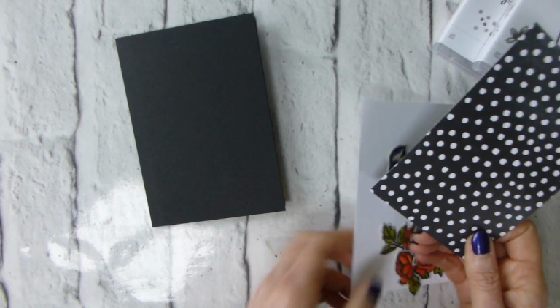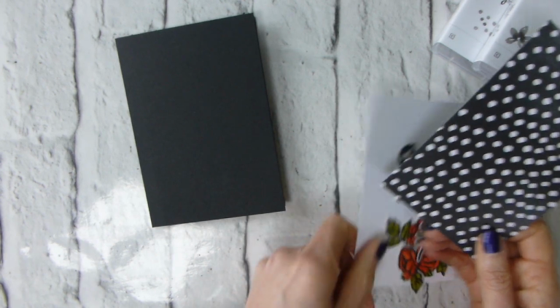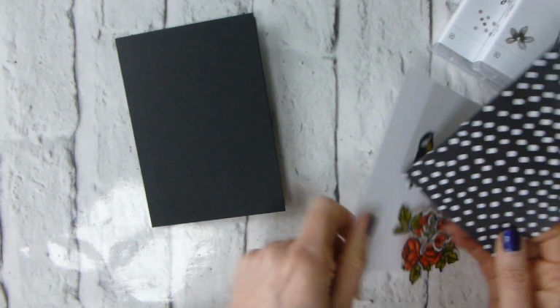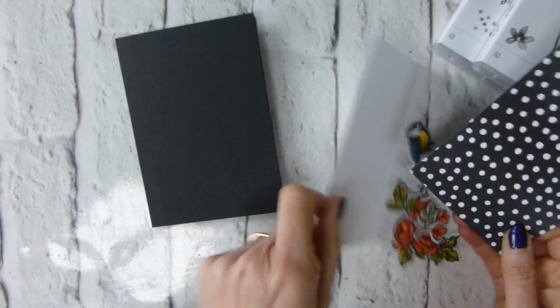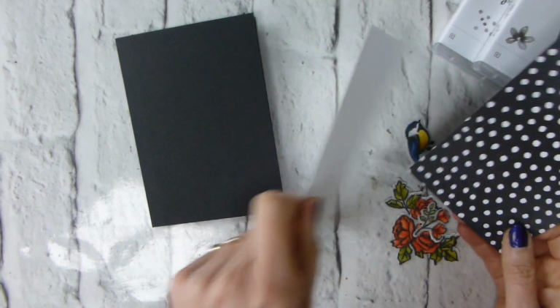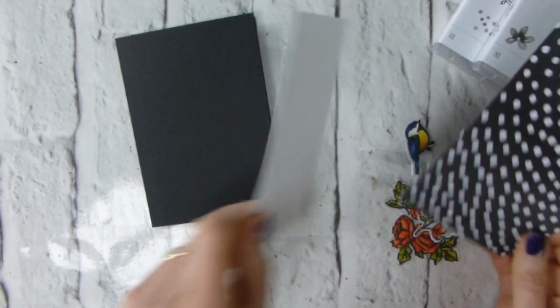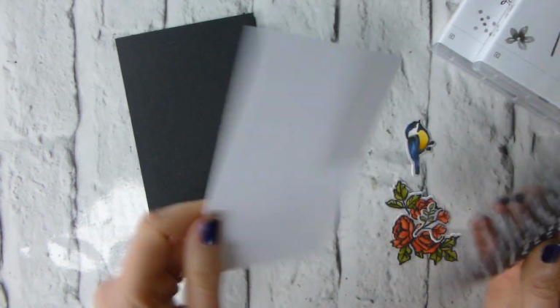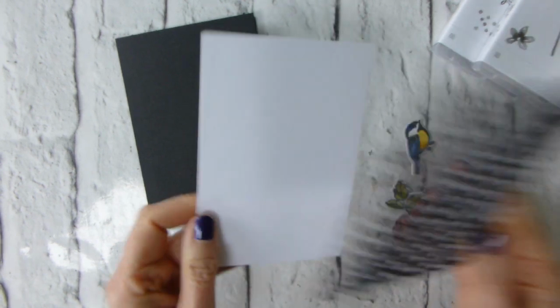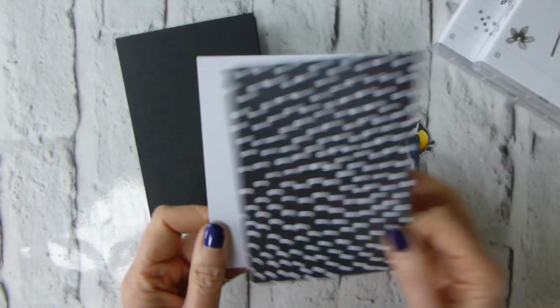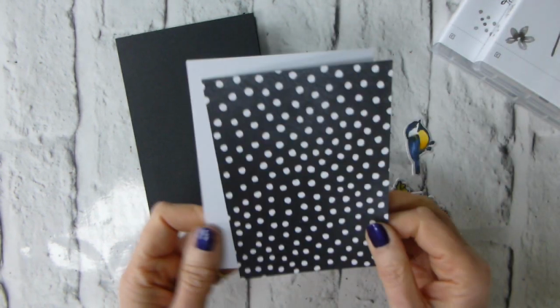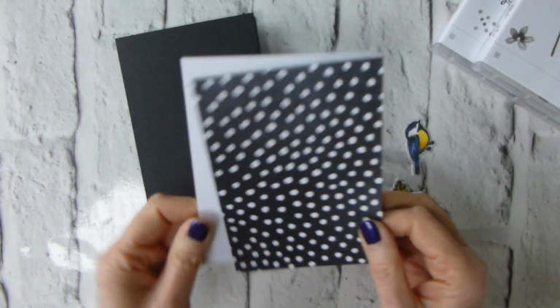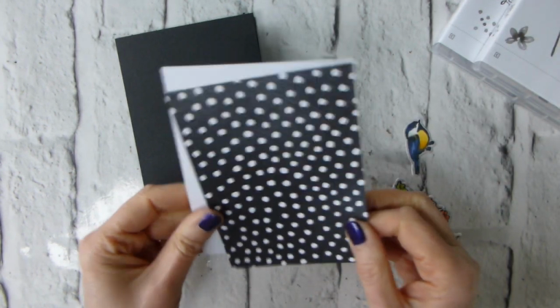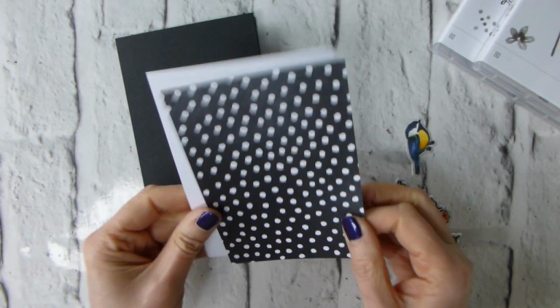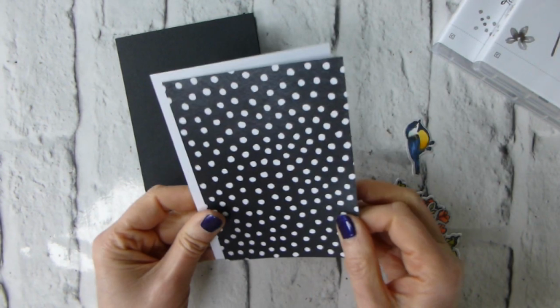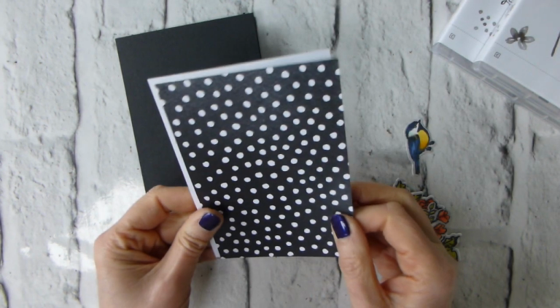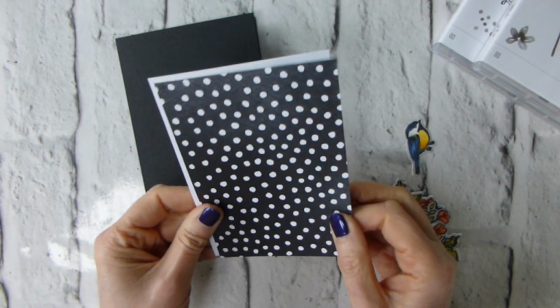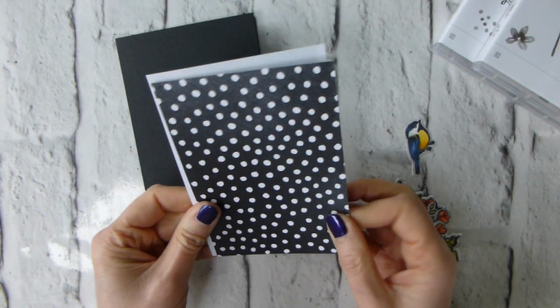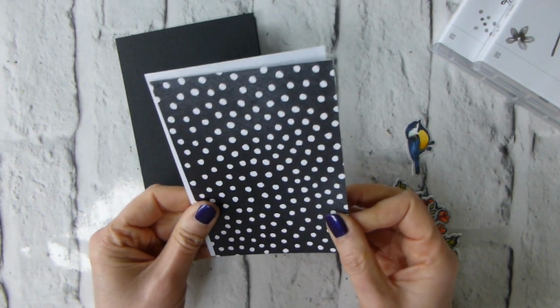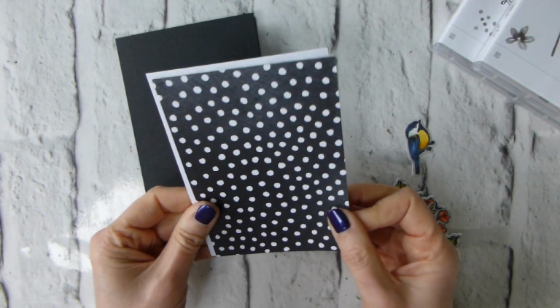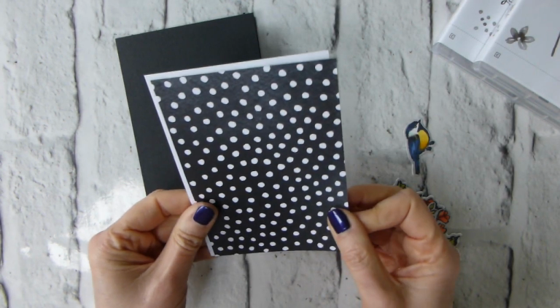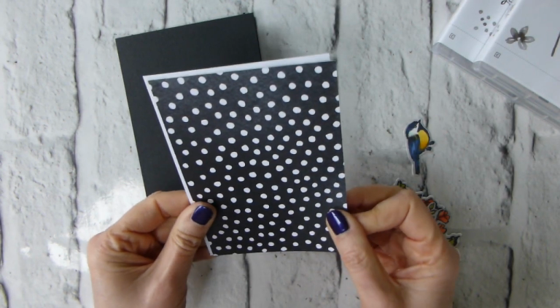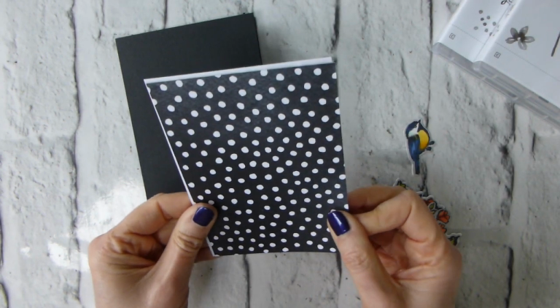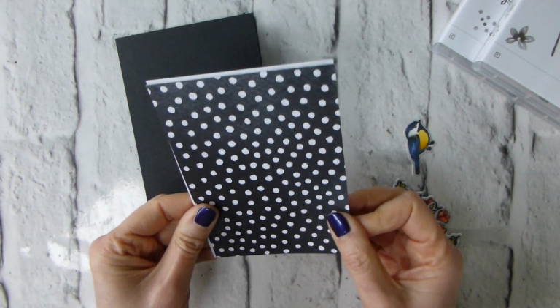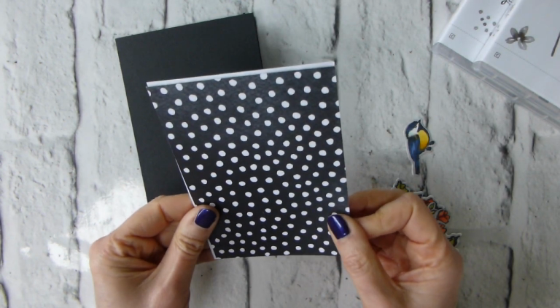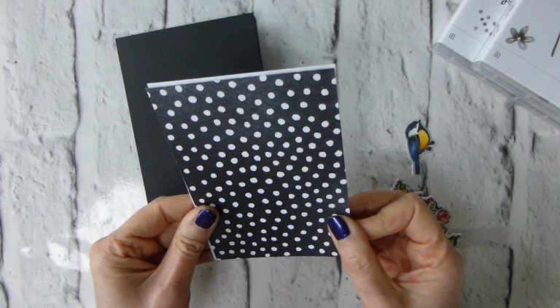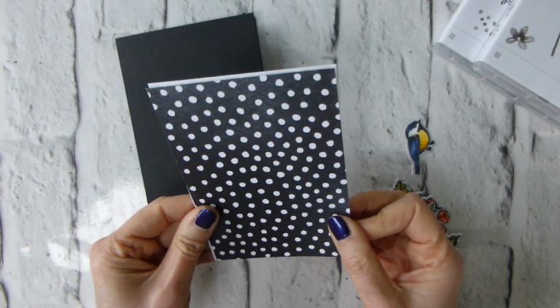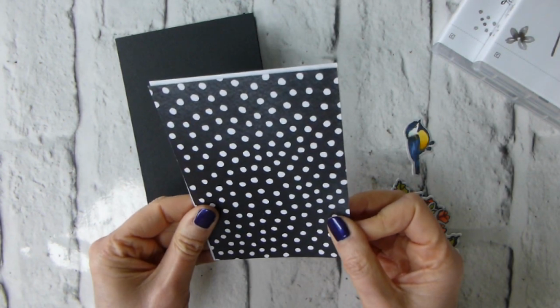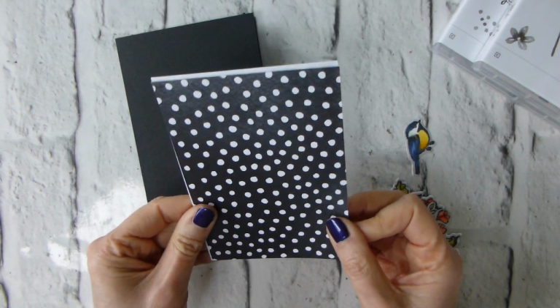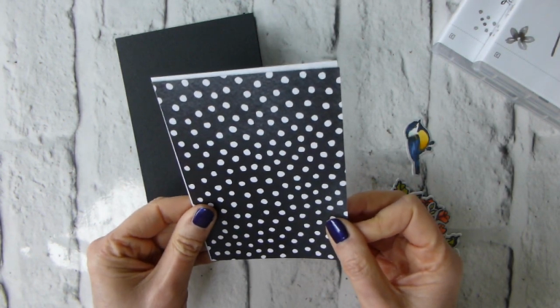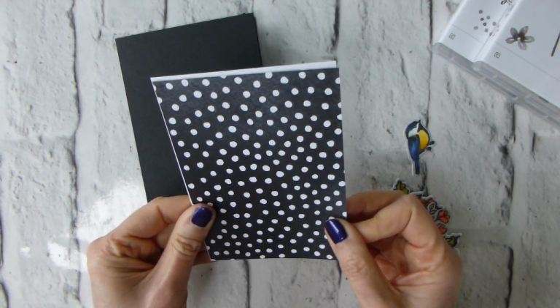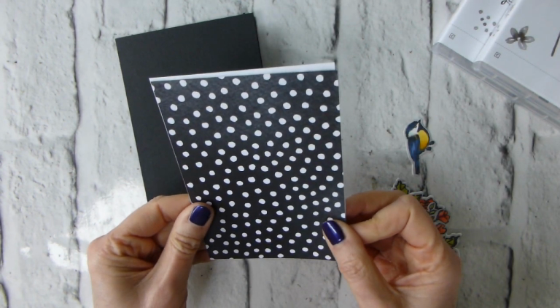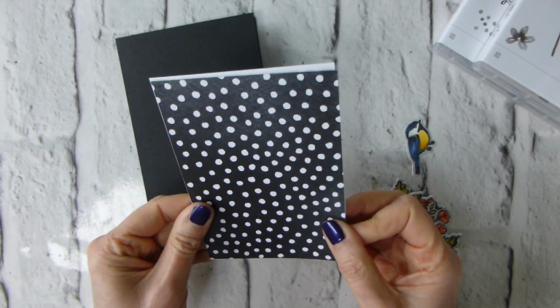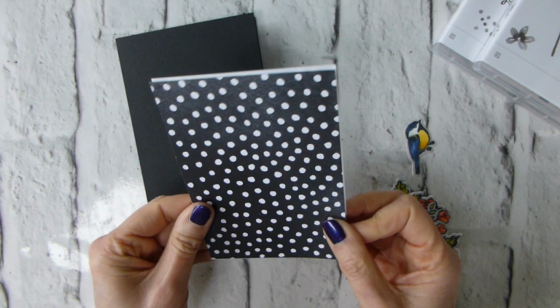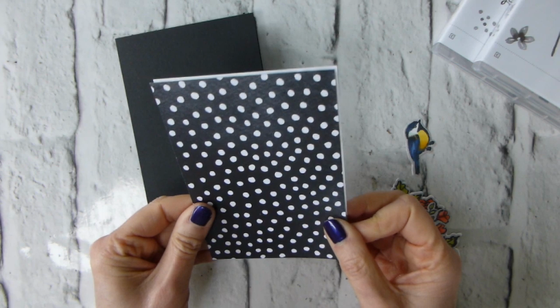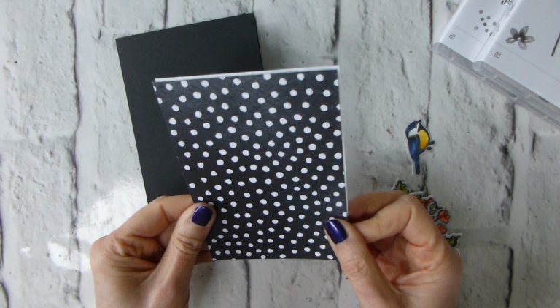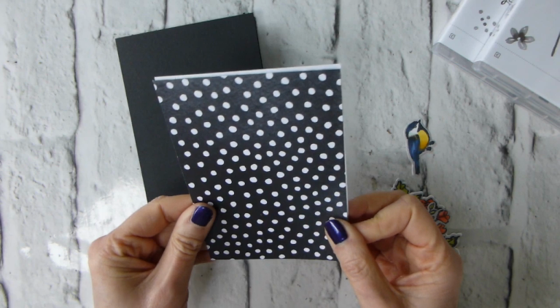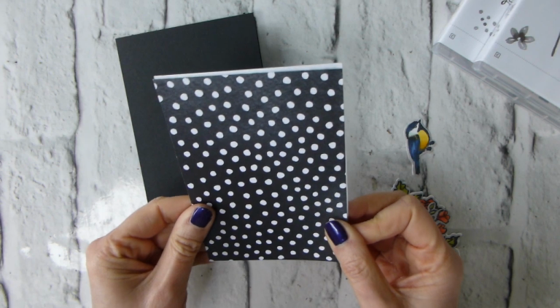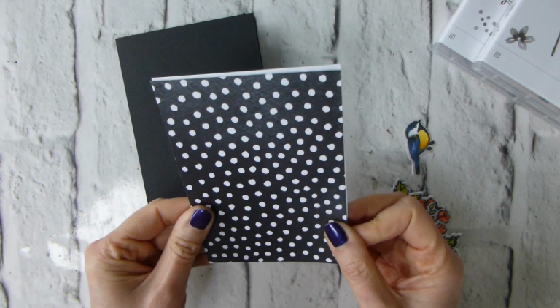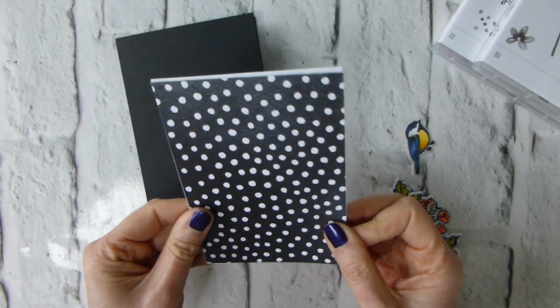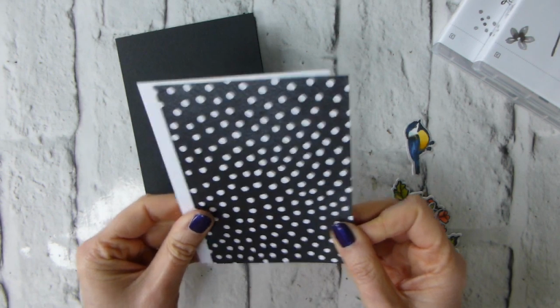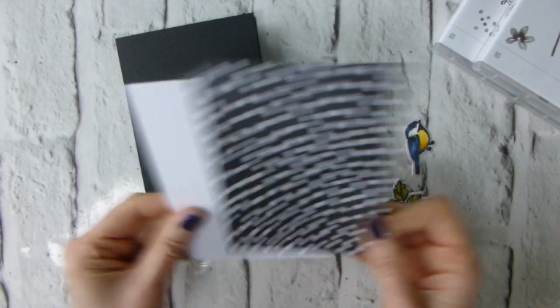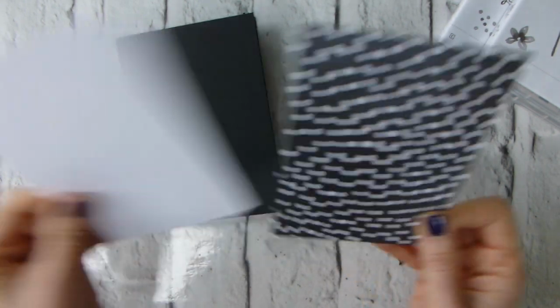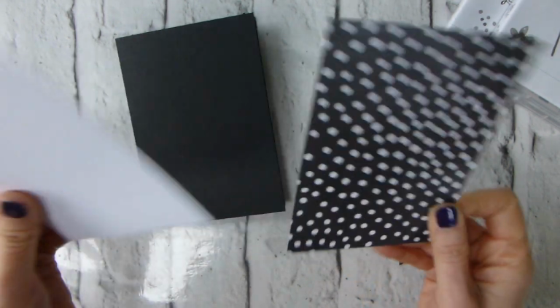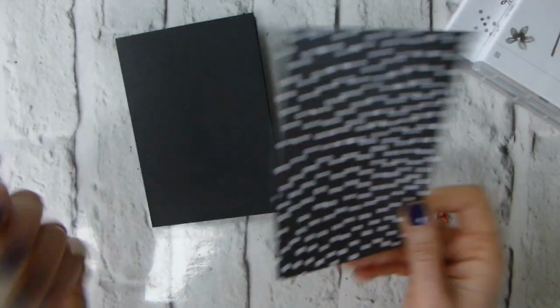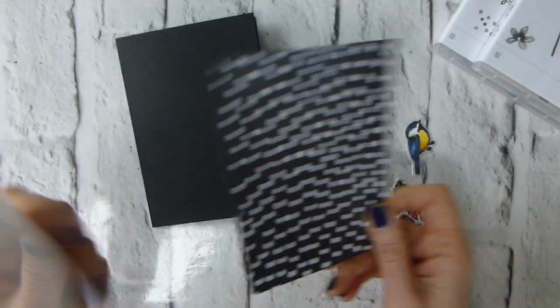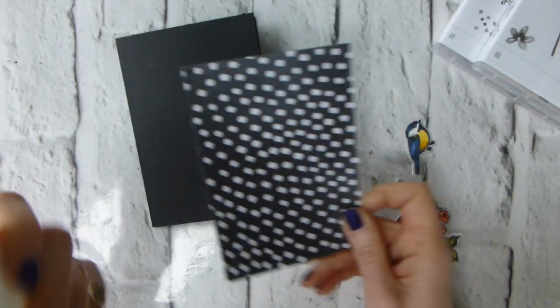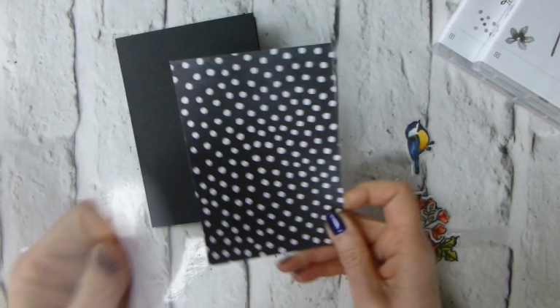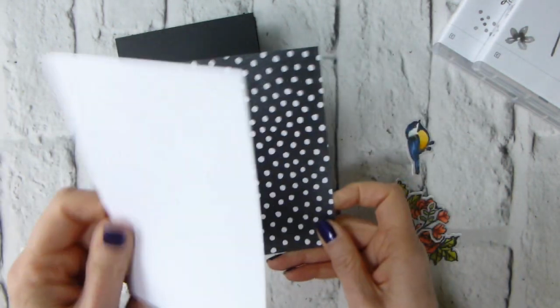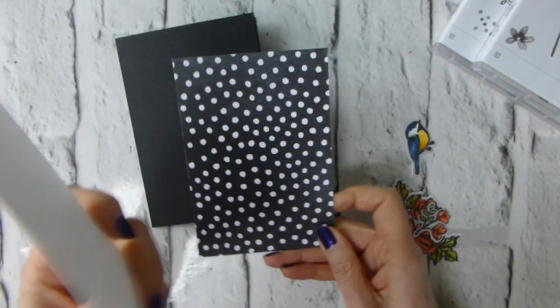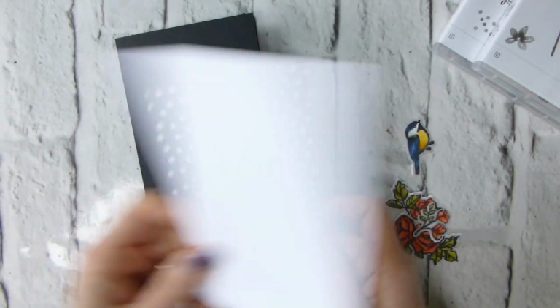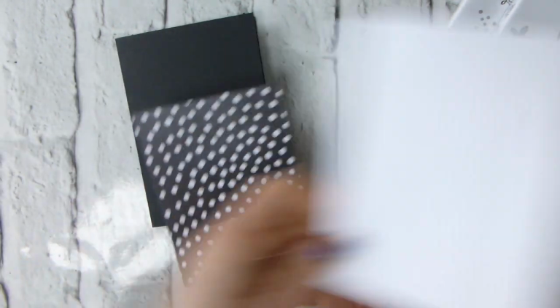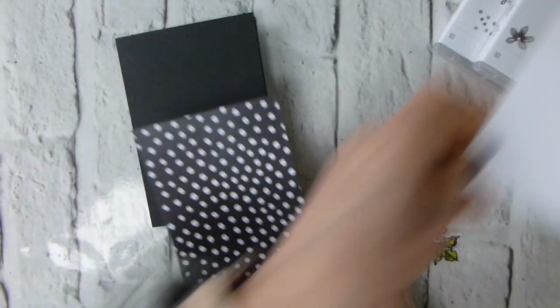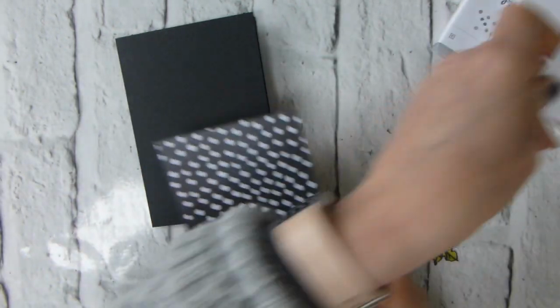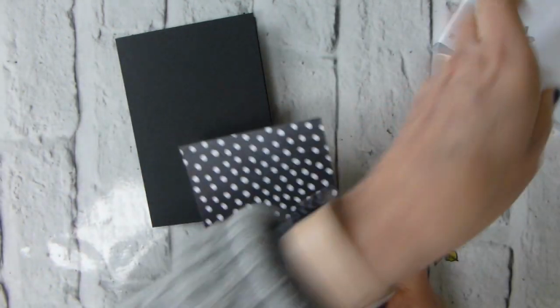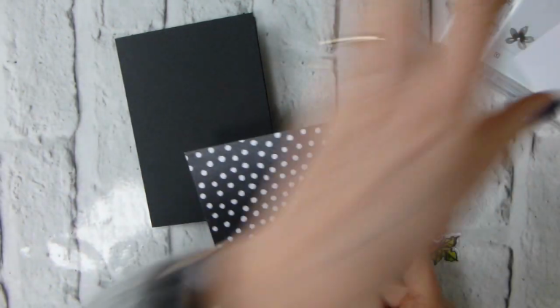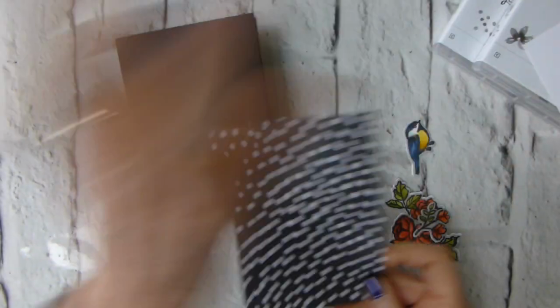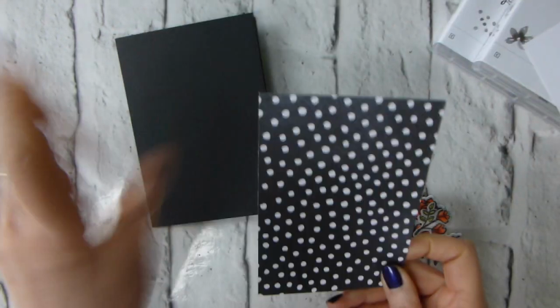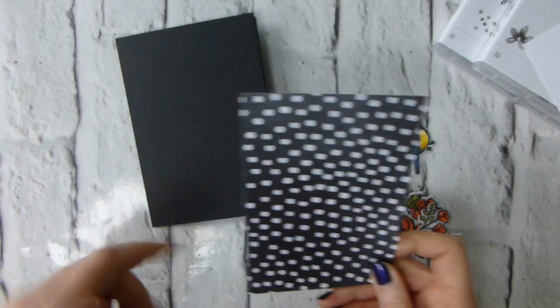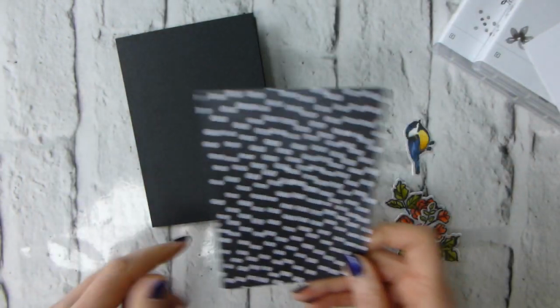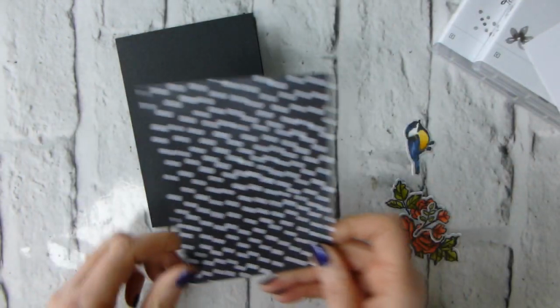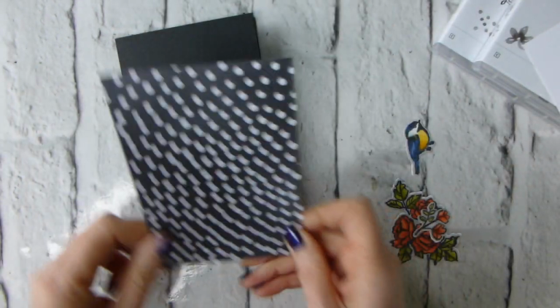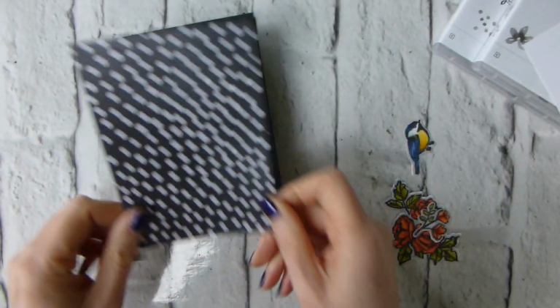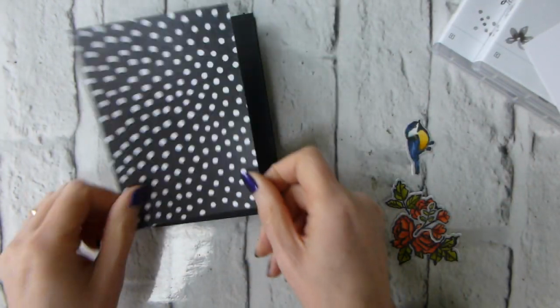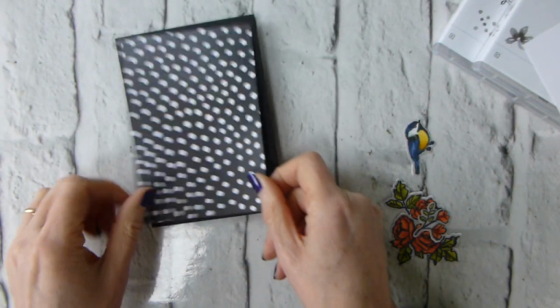I might actually add — oh, that's the wrong size mat, but that's fine, I can work with it anyway.